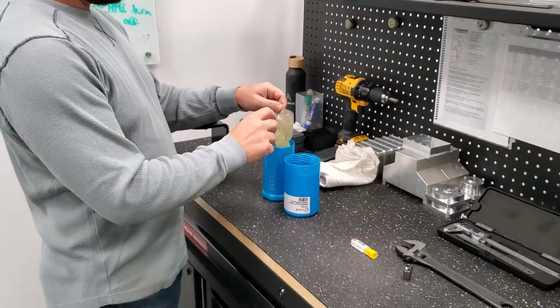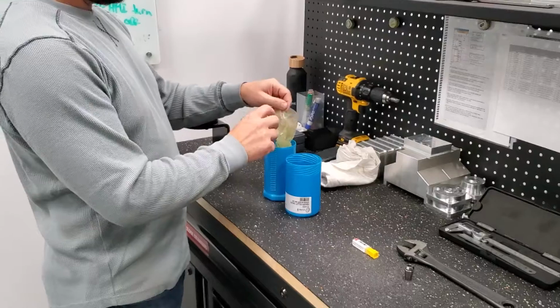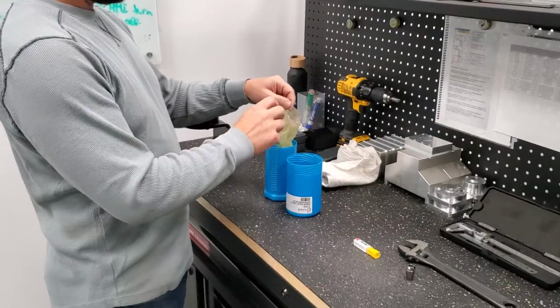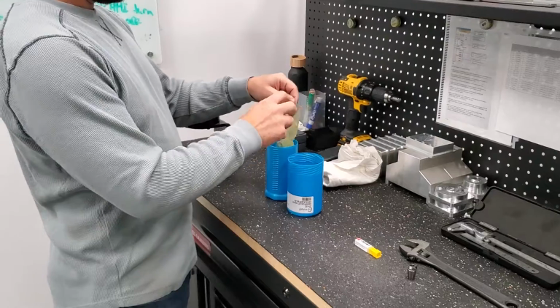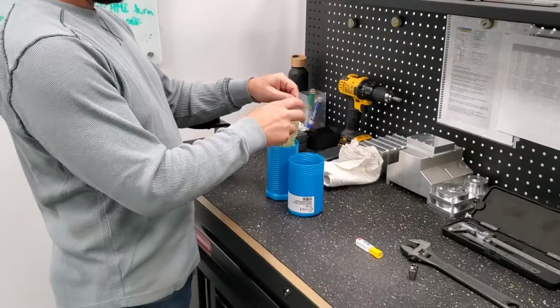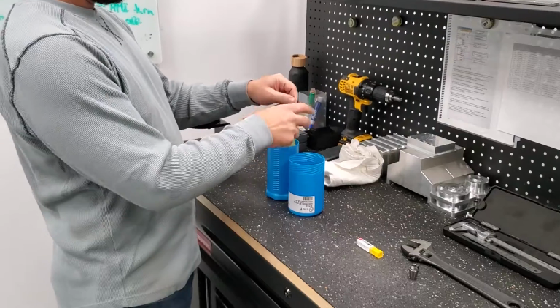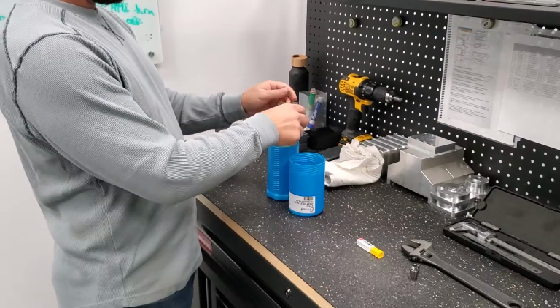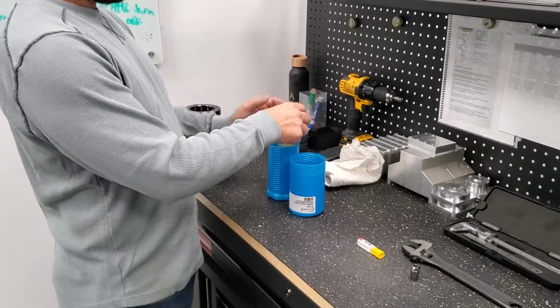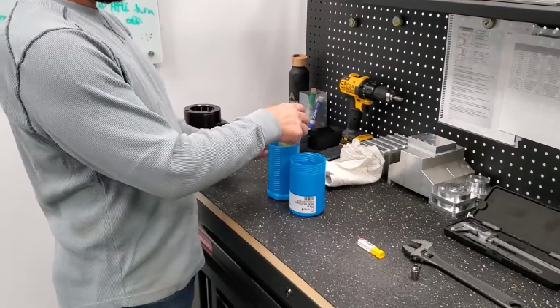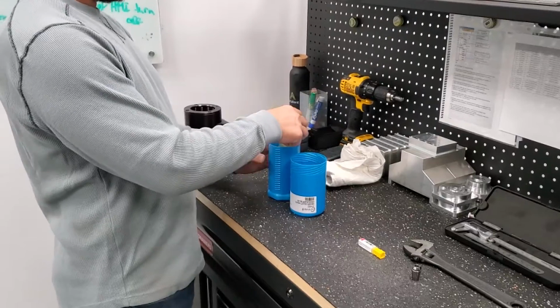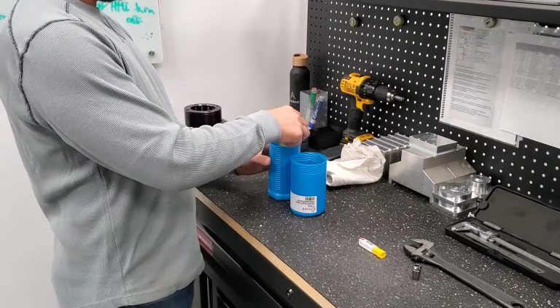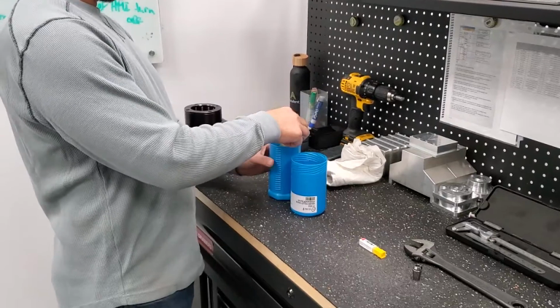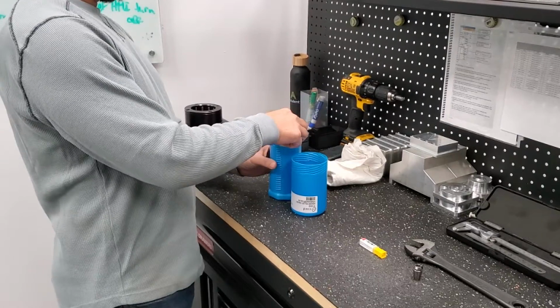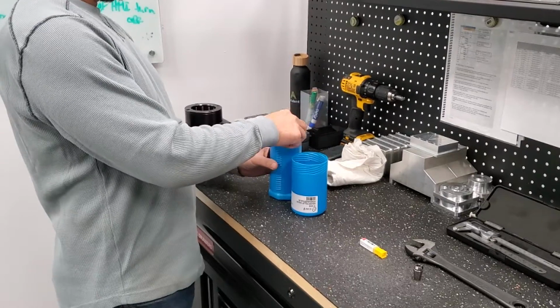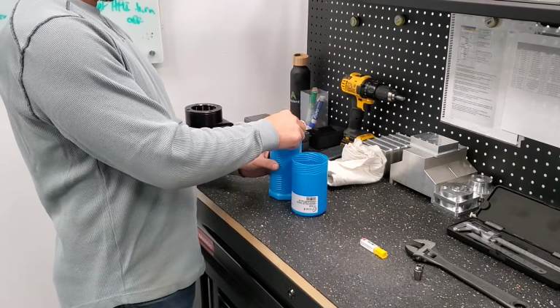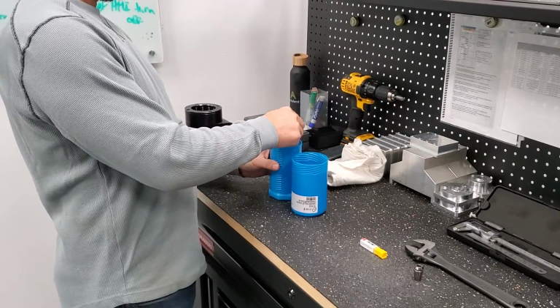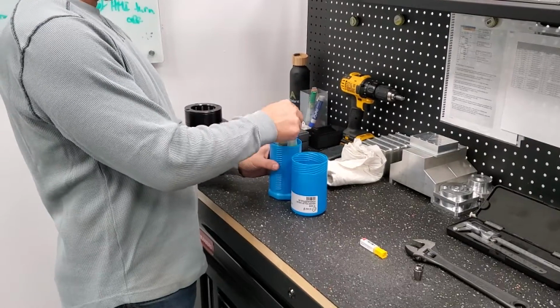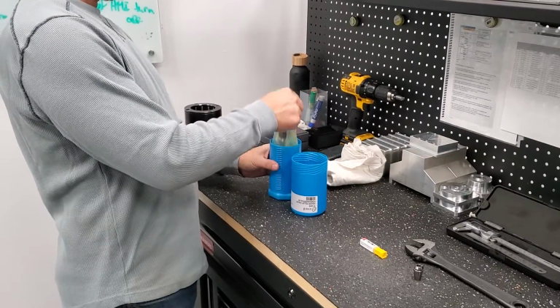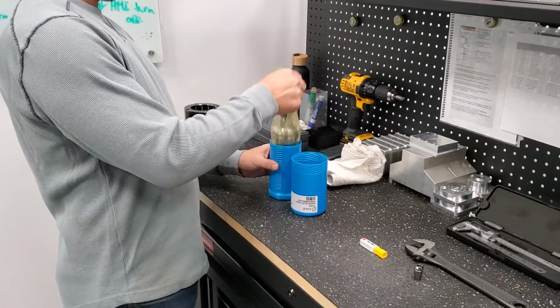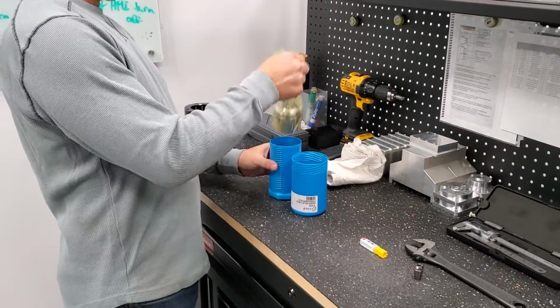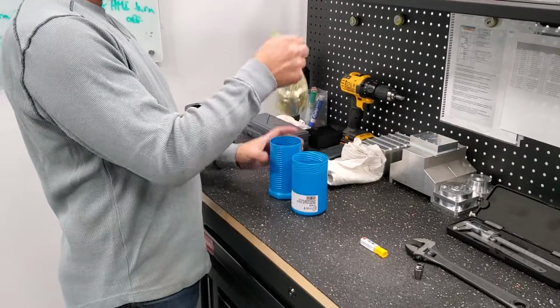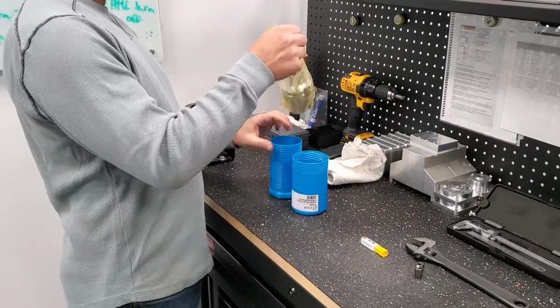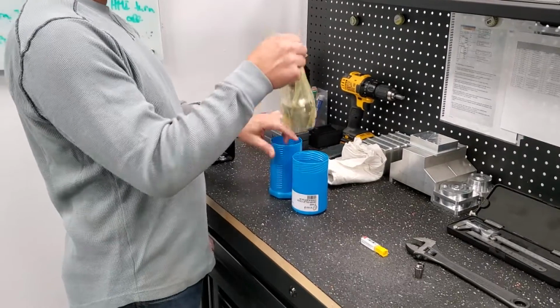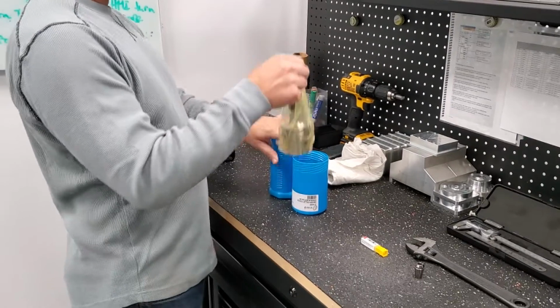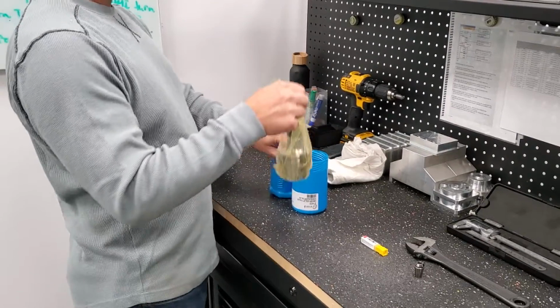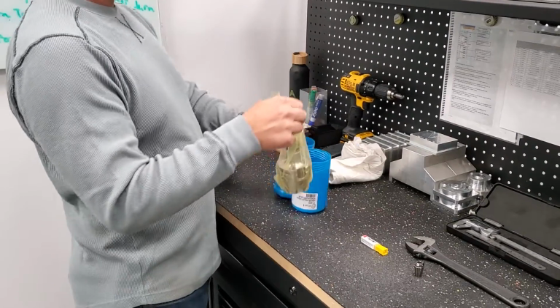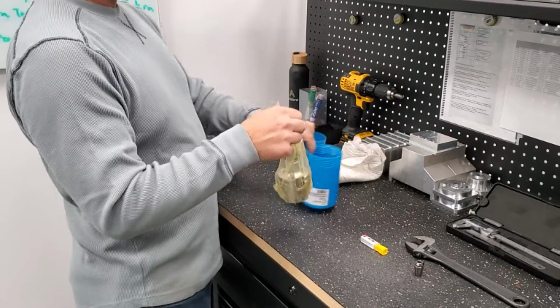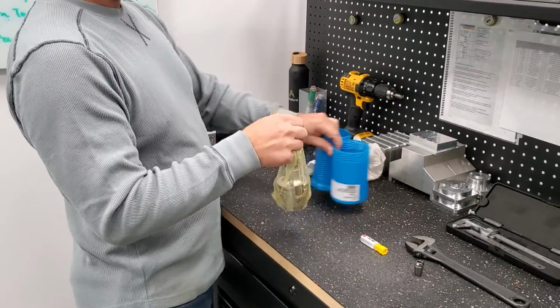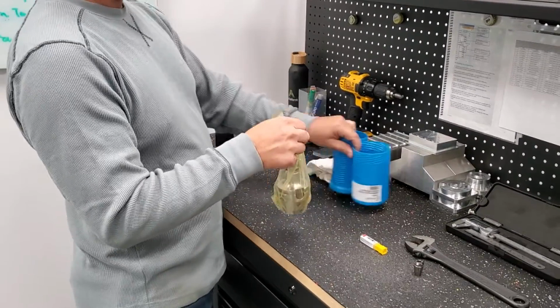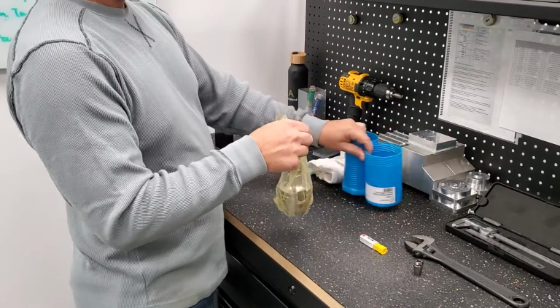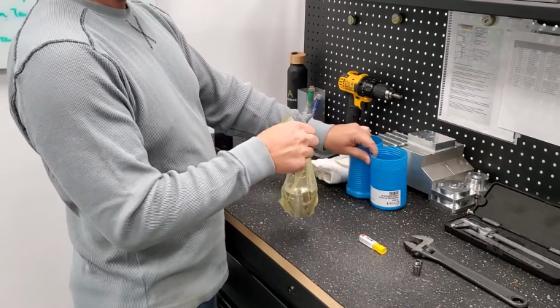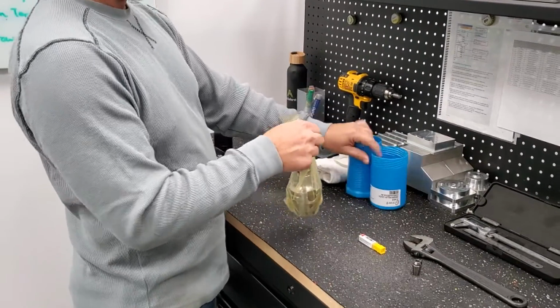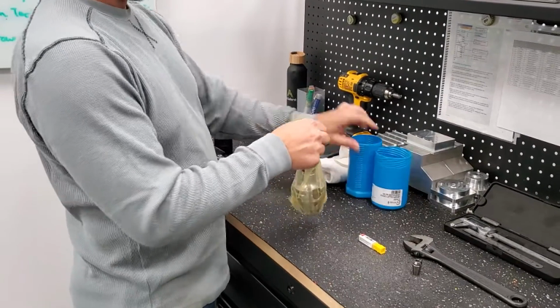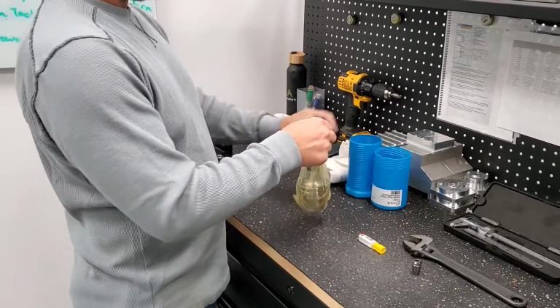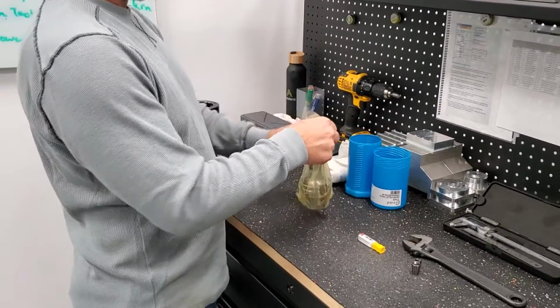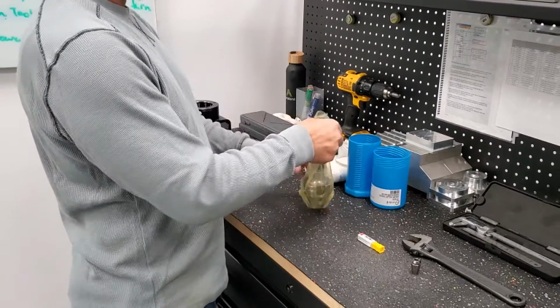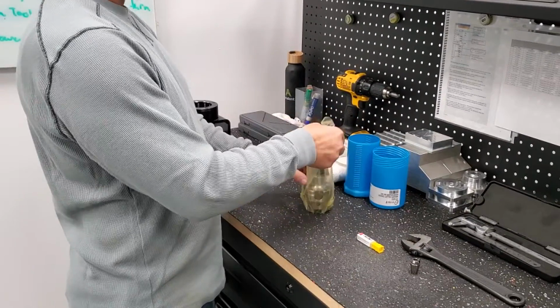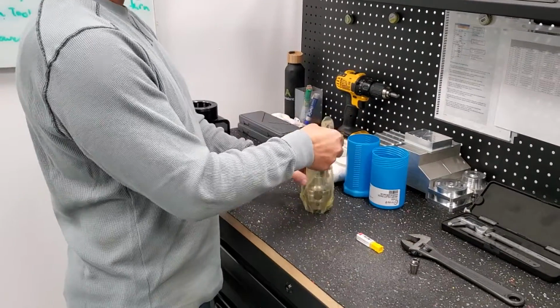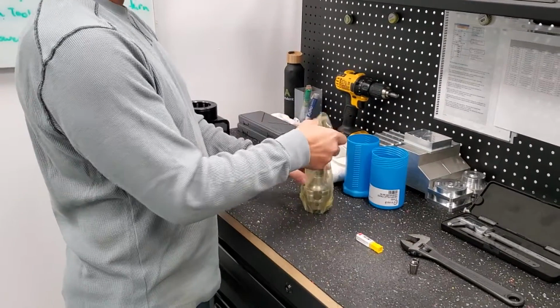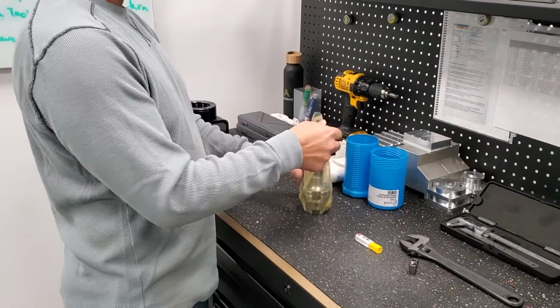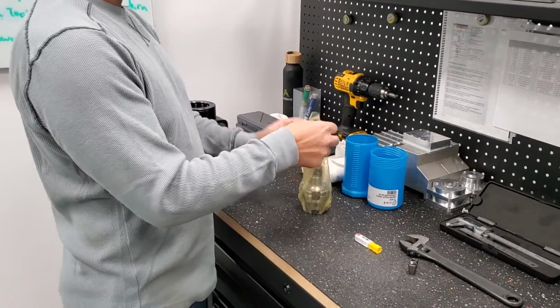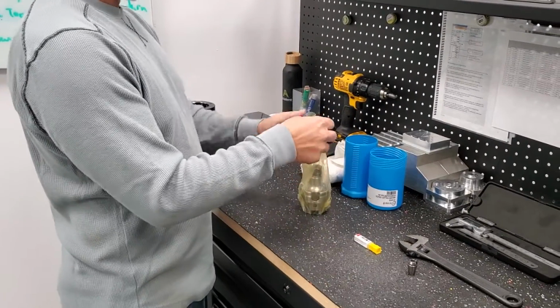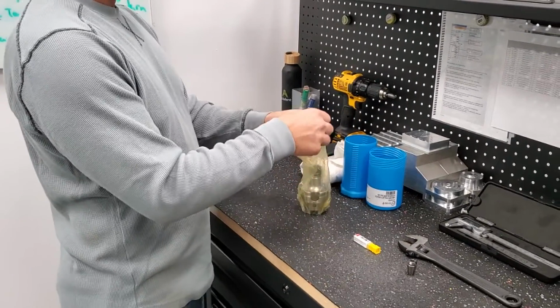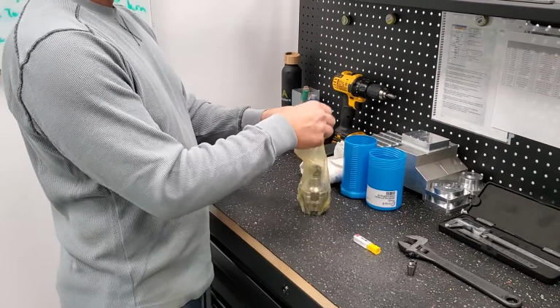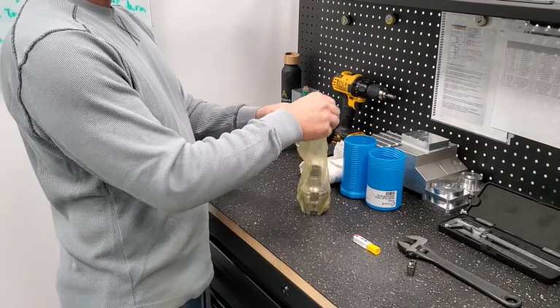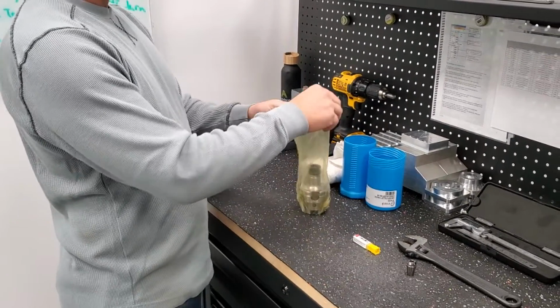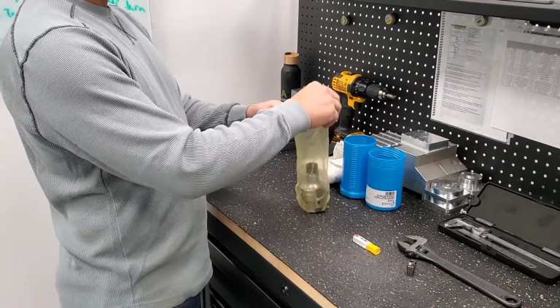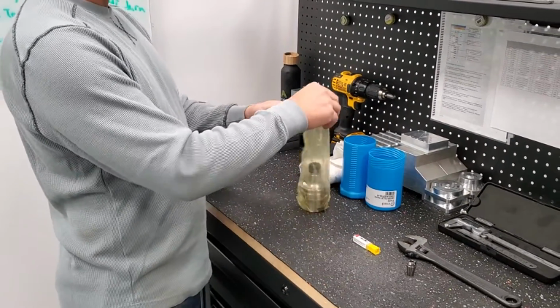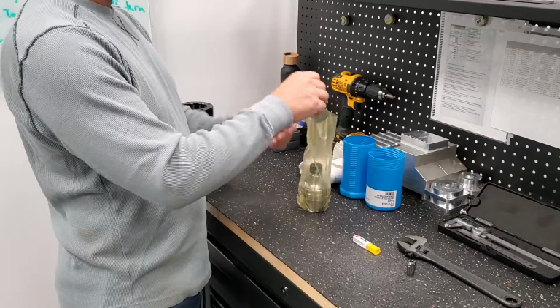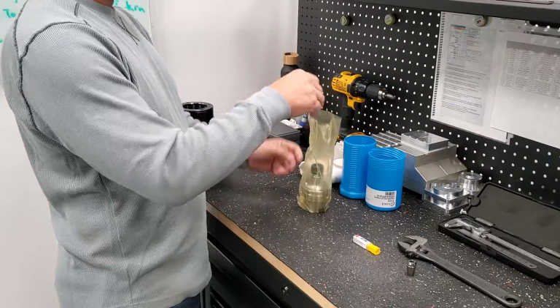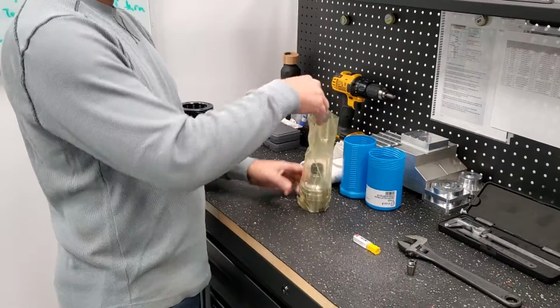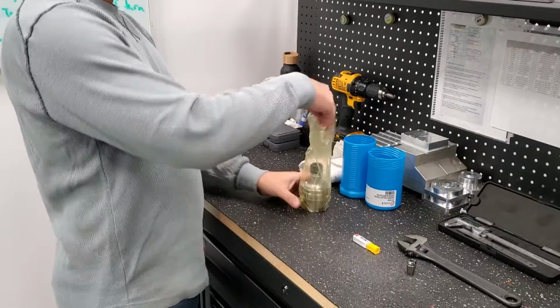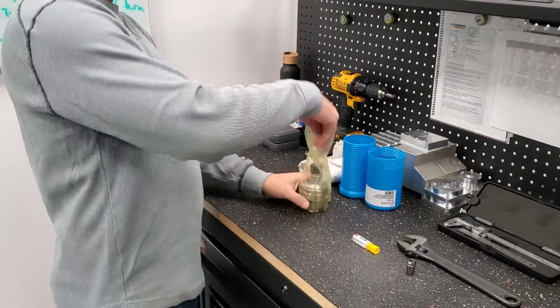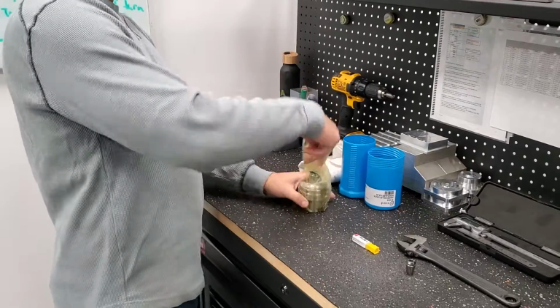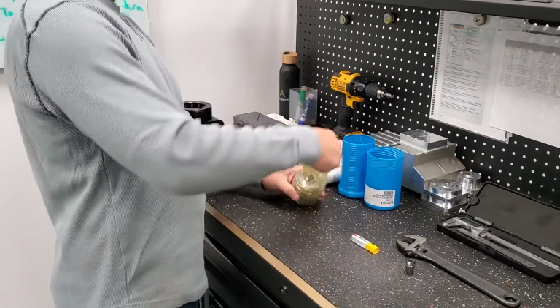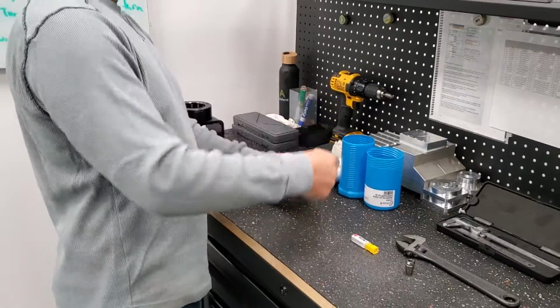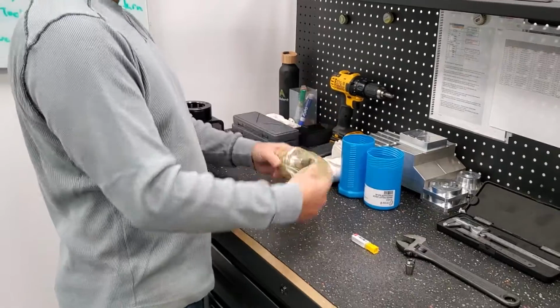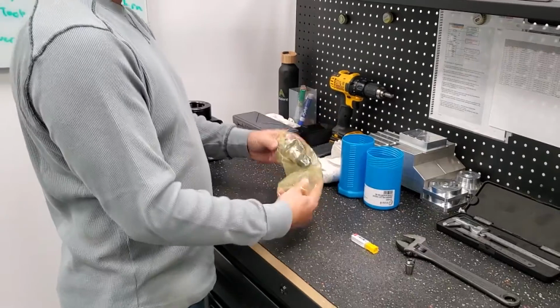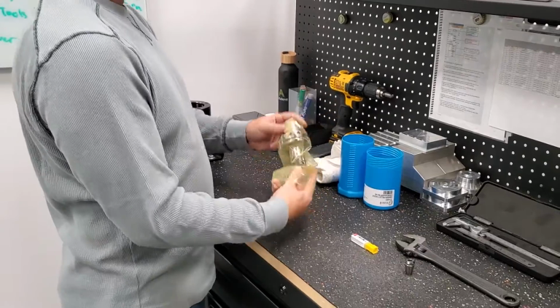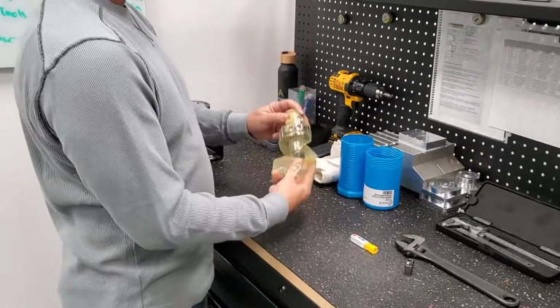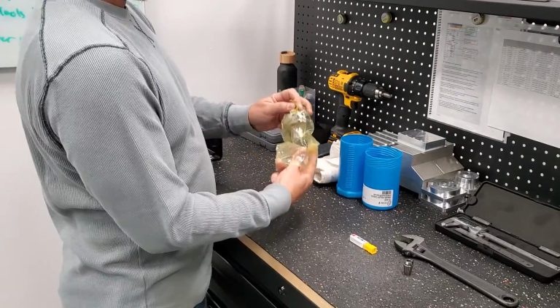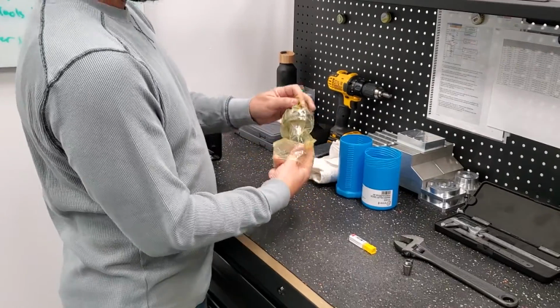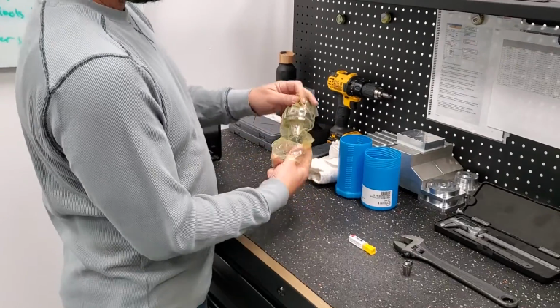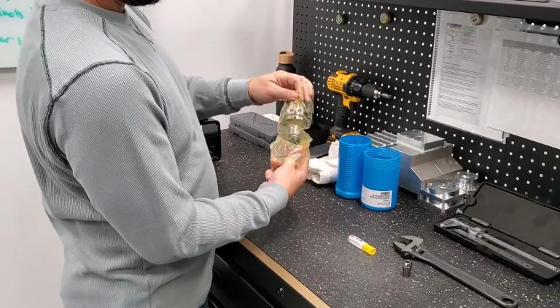We are going to show you today how we are going to load the tool into our collet holder. That is a brand new one.